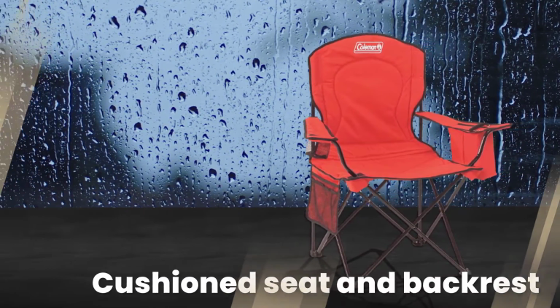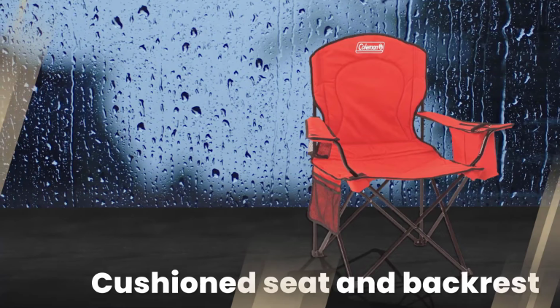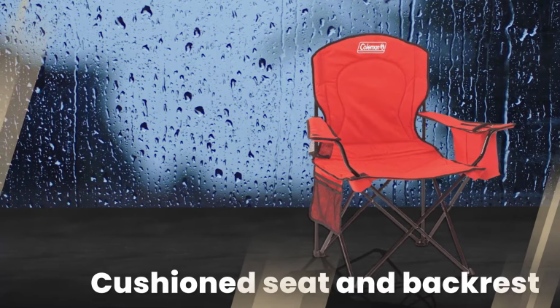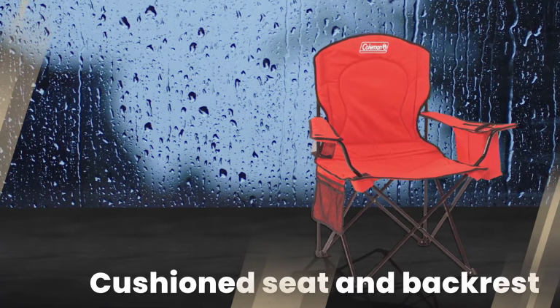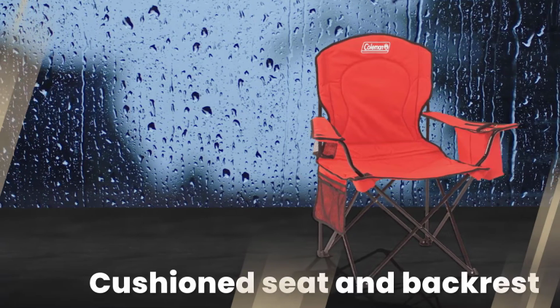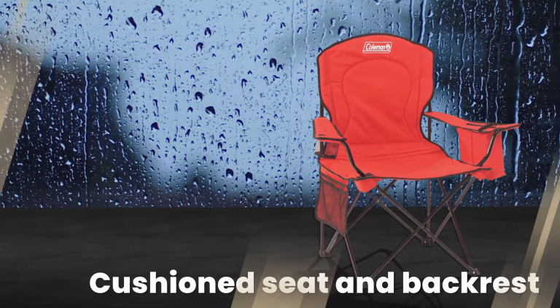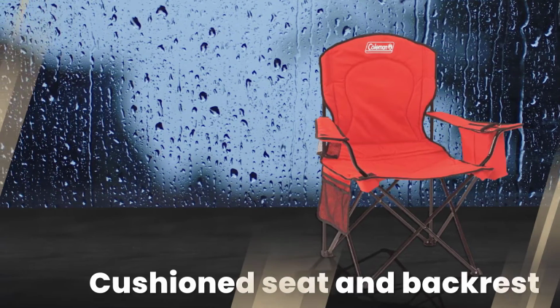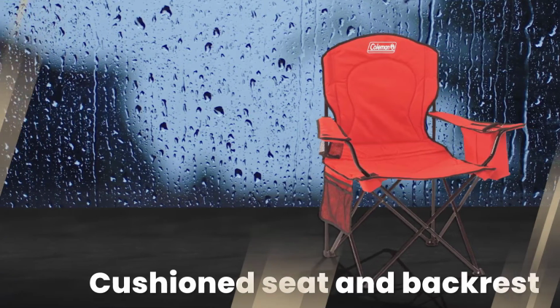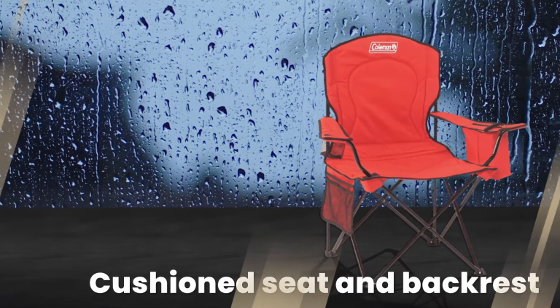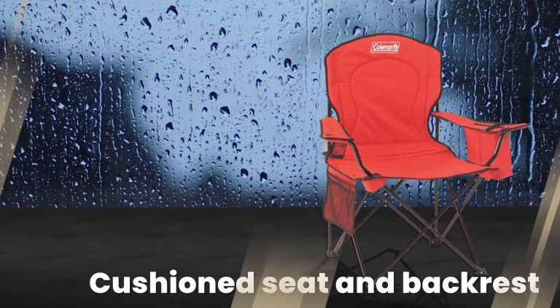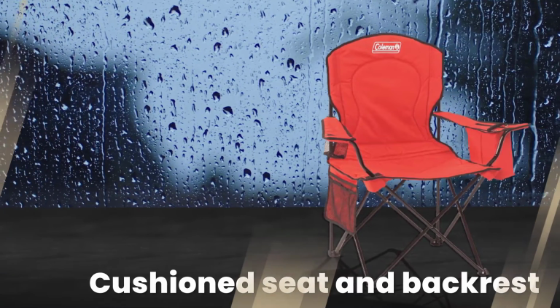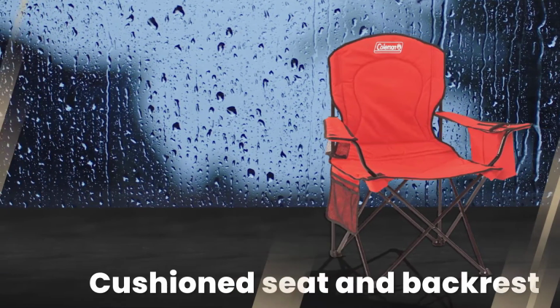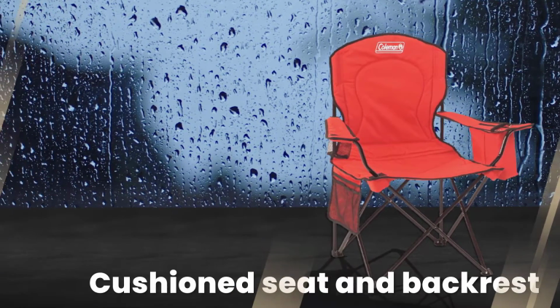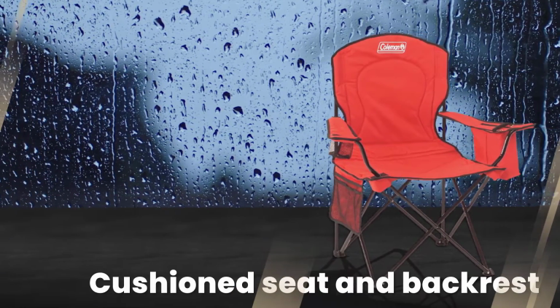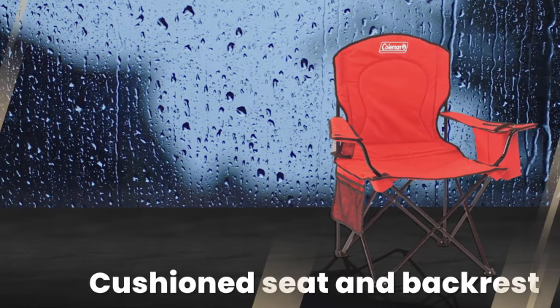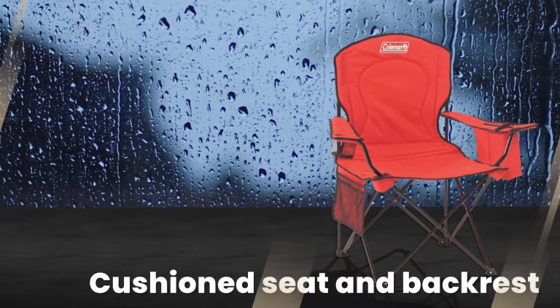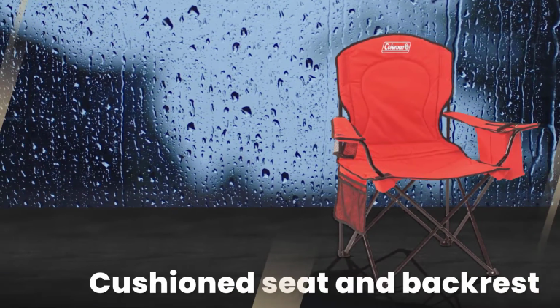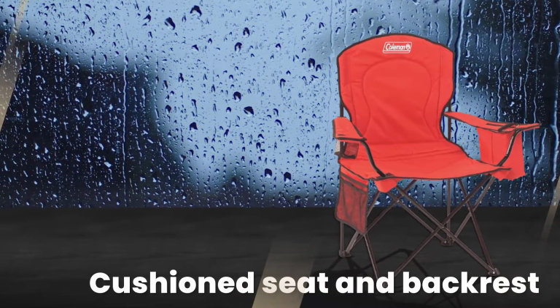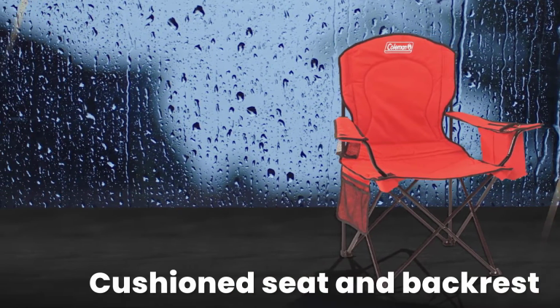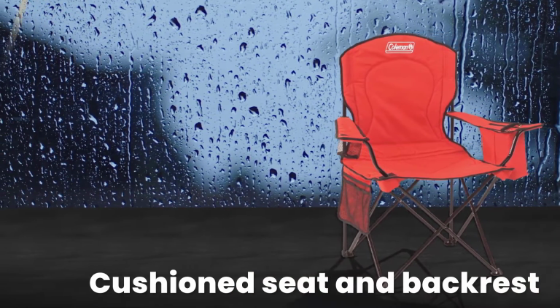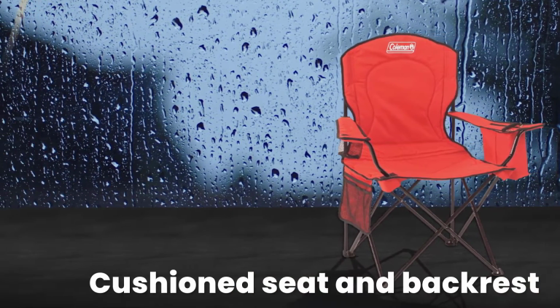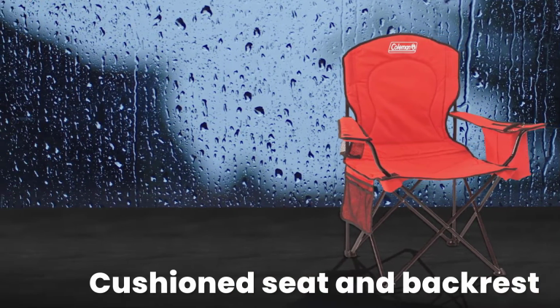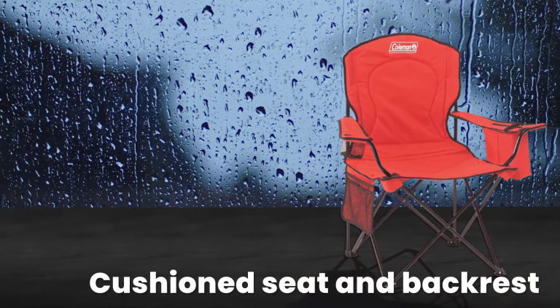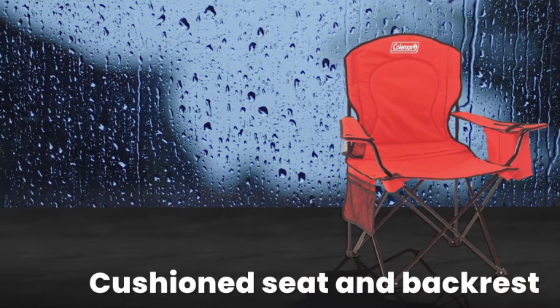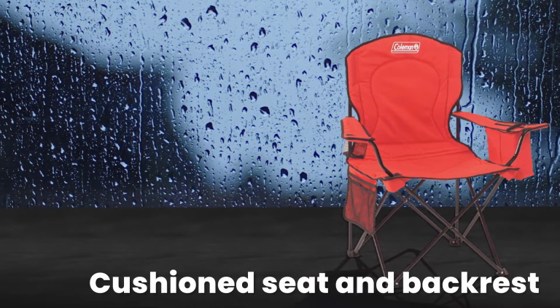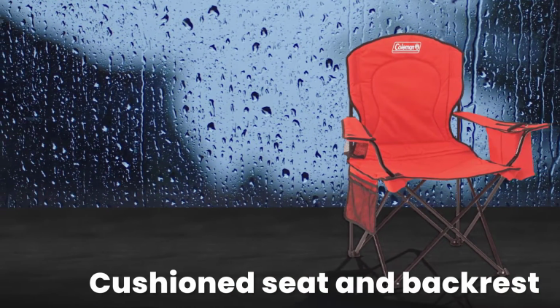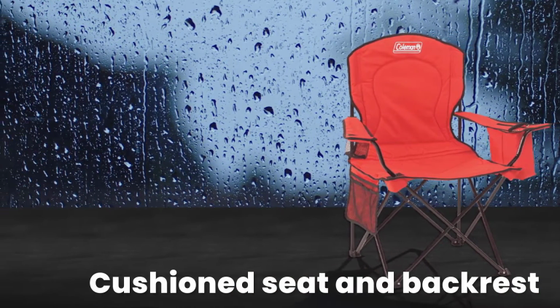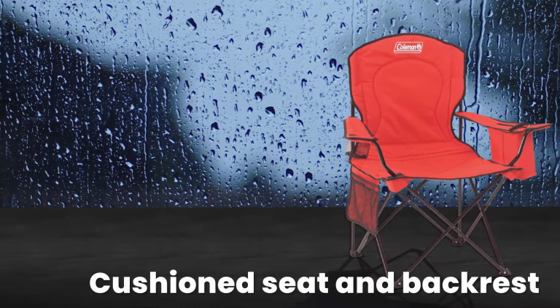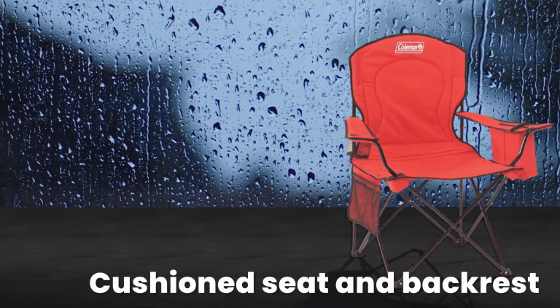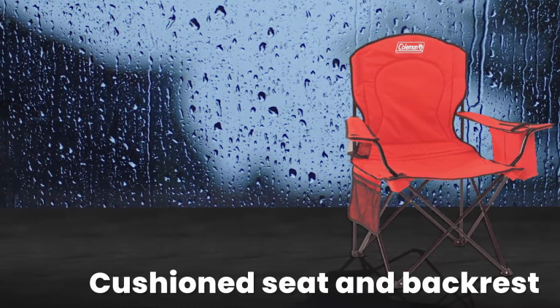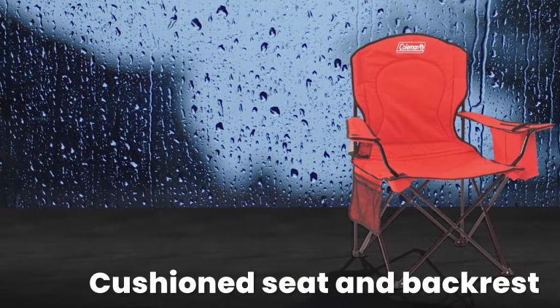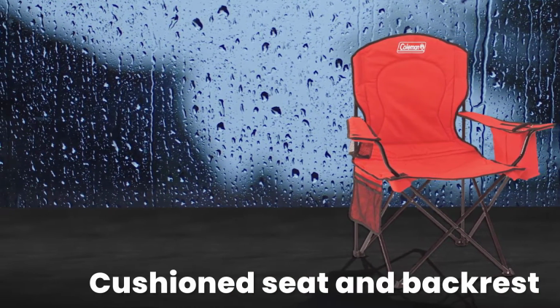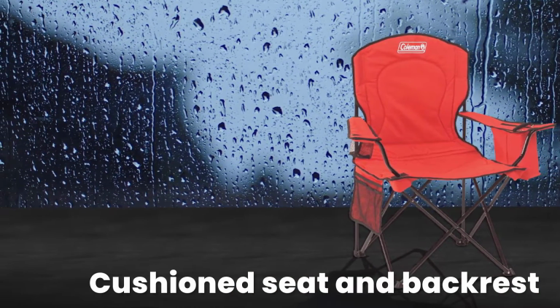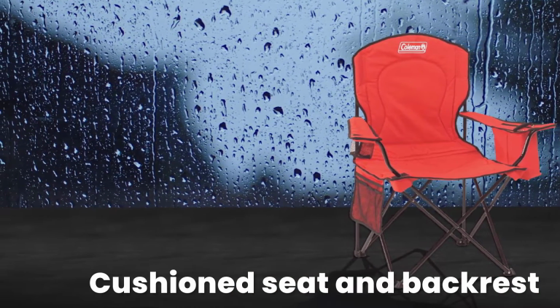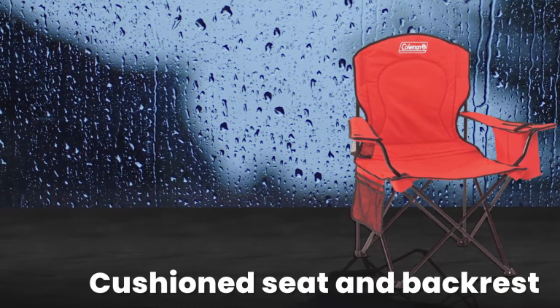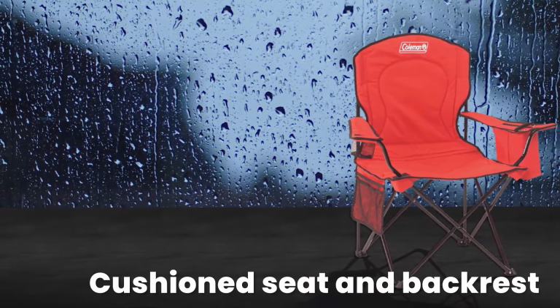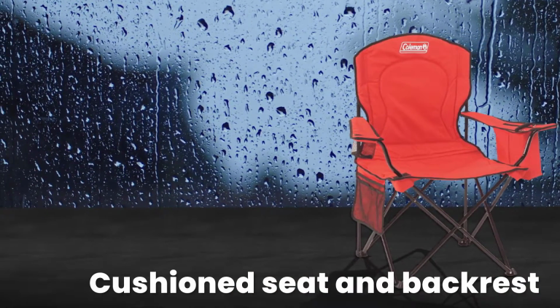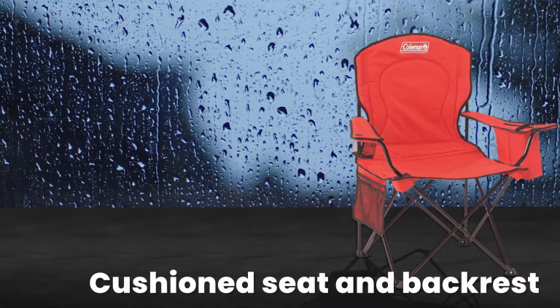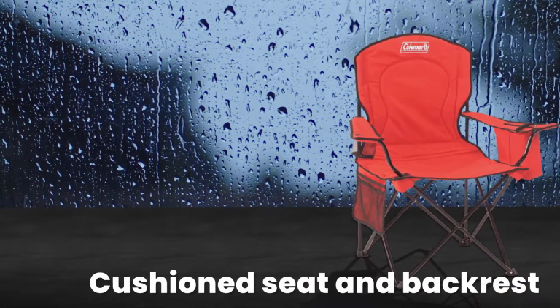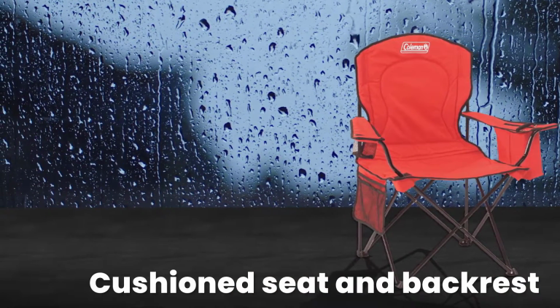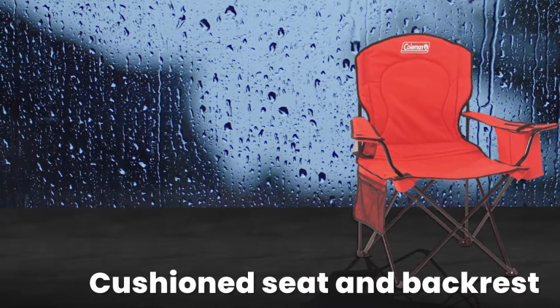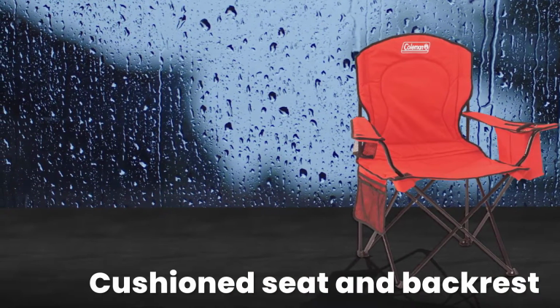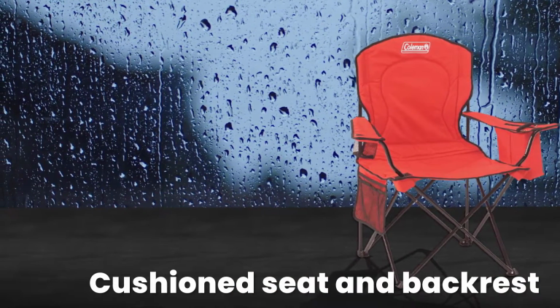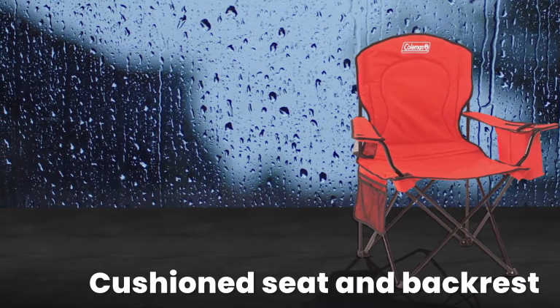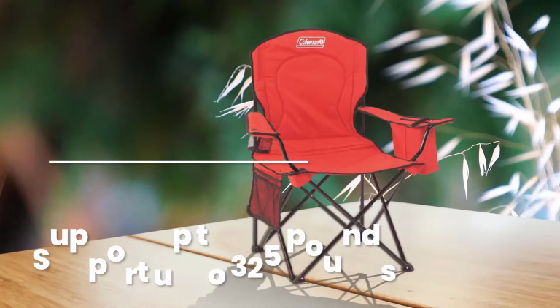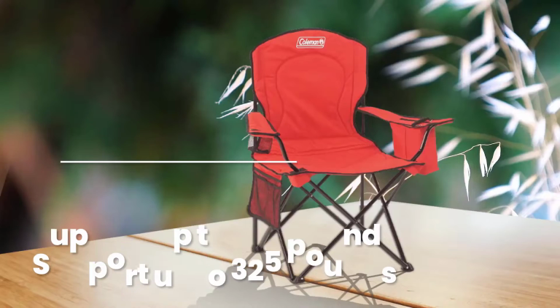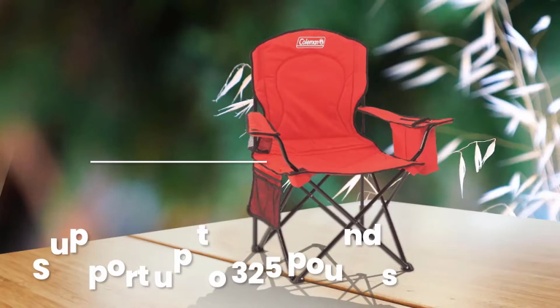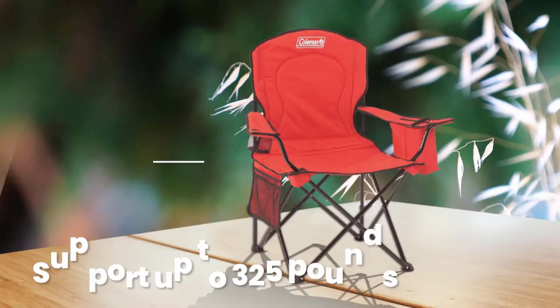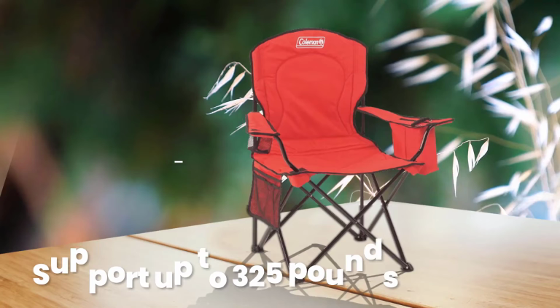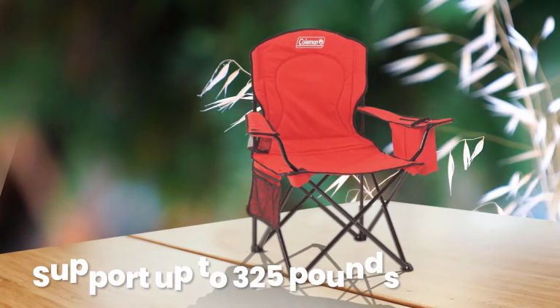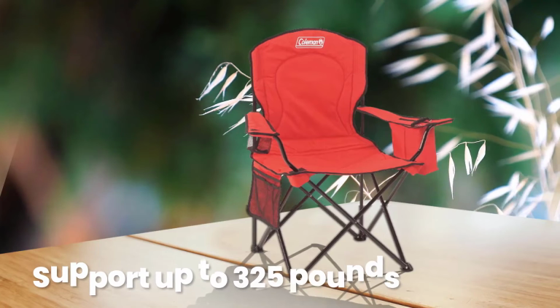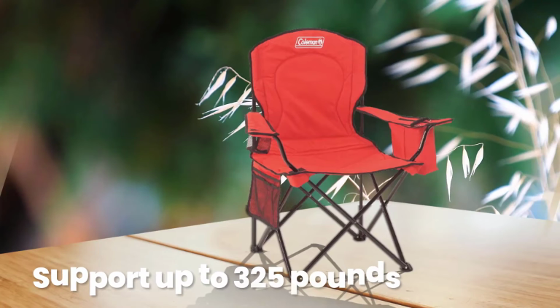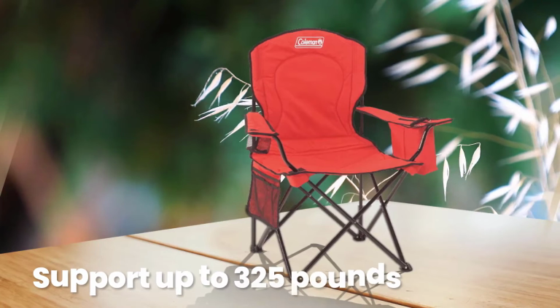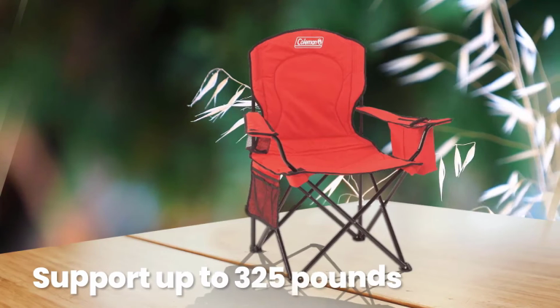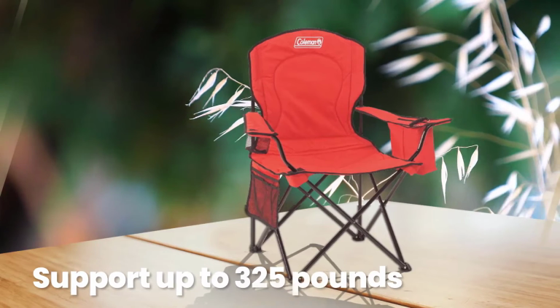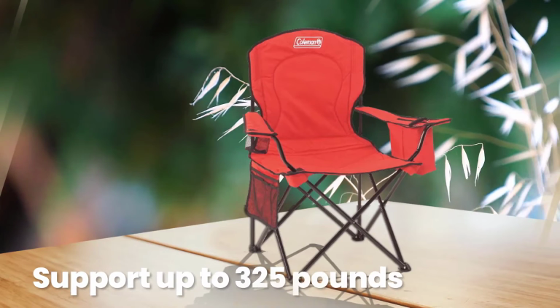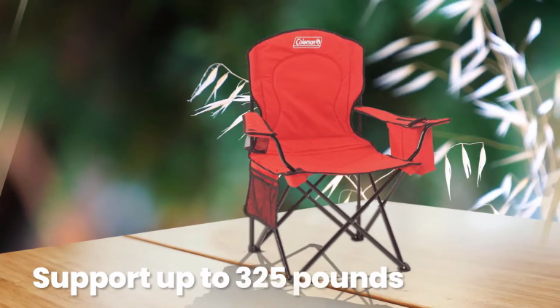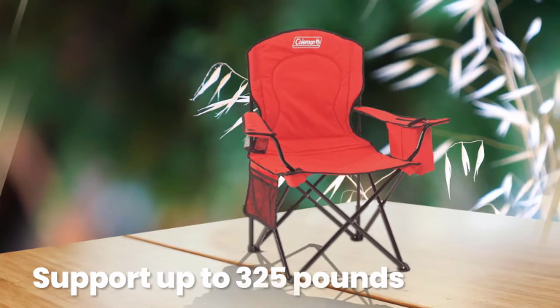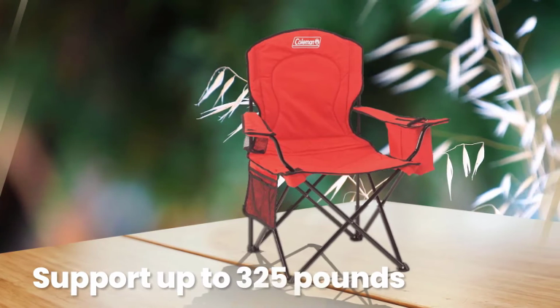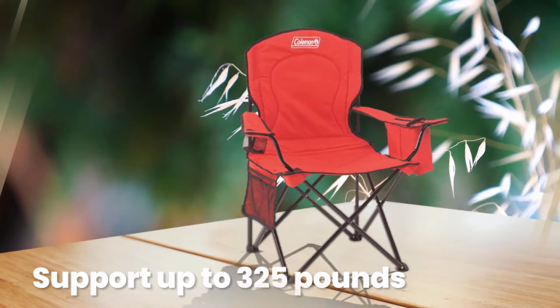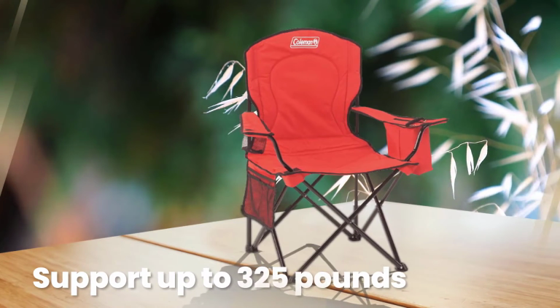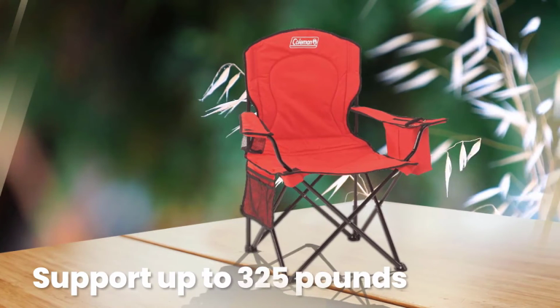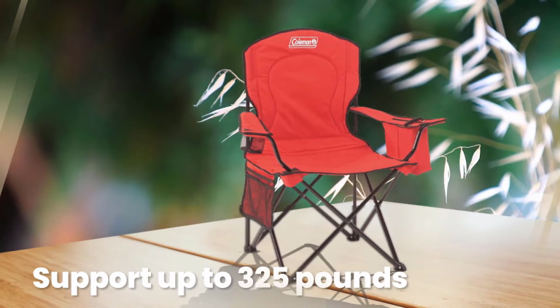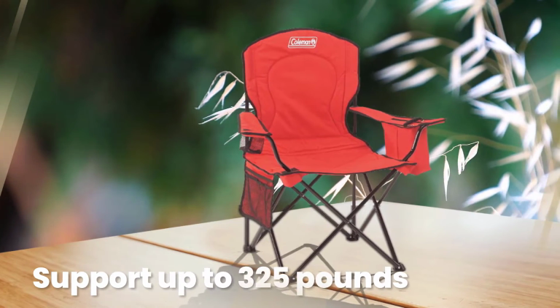As its name suggests, the Cooler Quad has a built-in chiller for up to 4 cans, plus side pockets and a mesh cup holder.